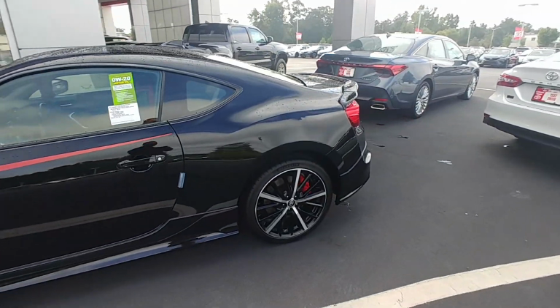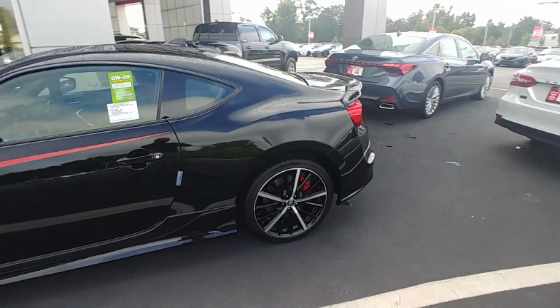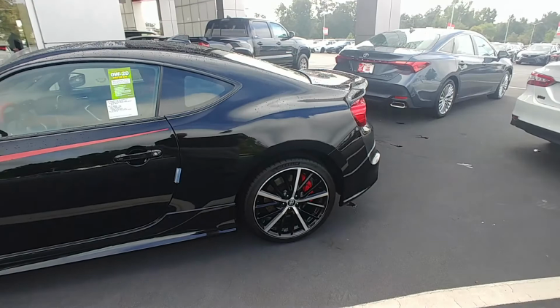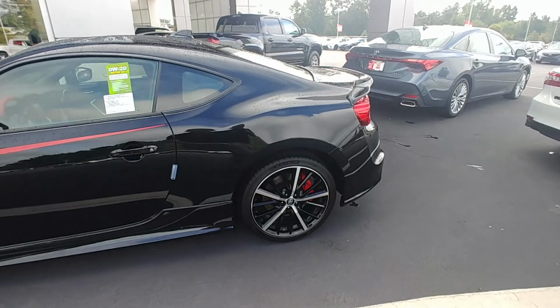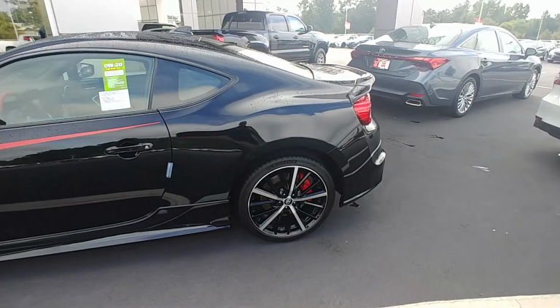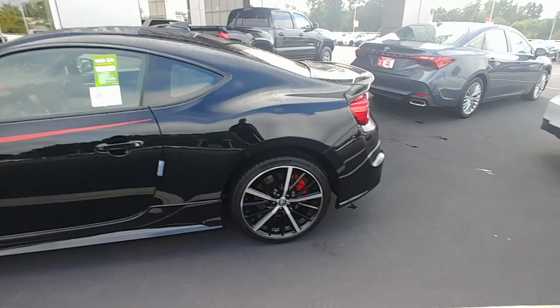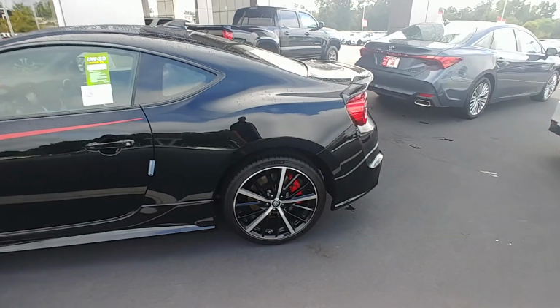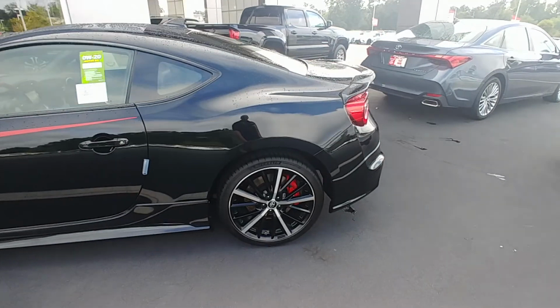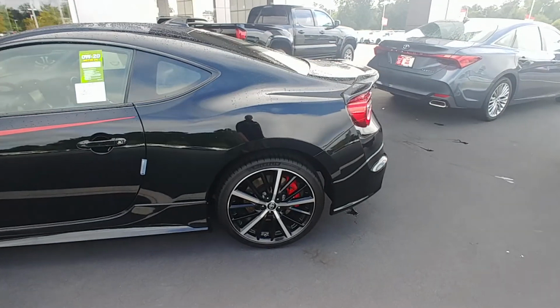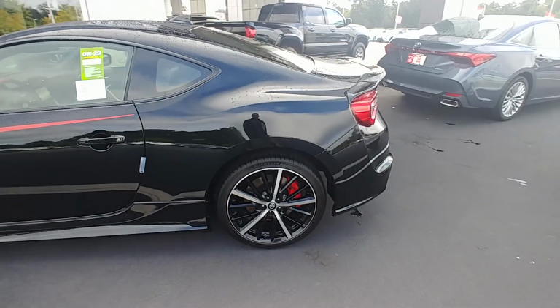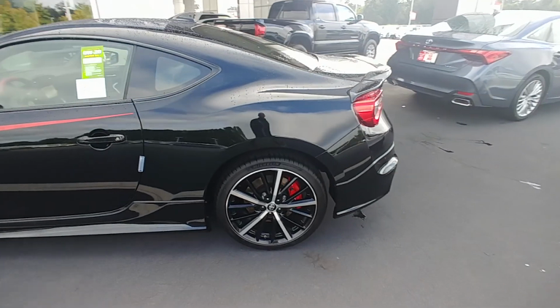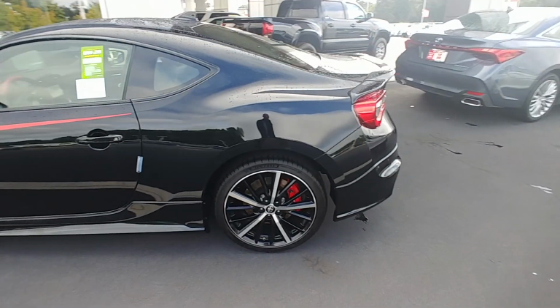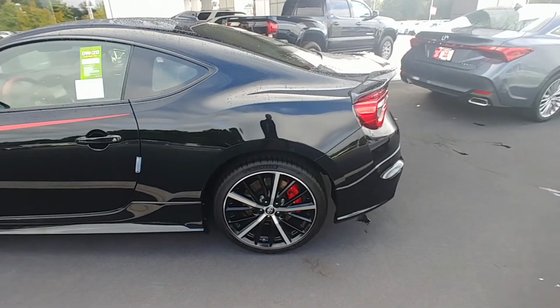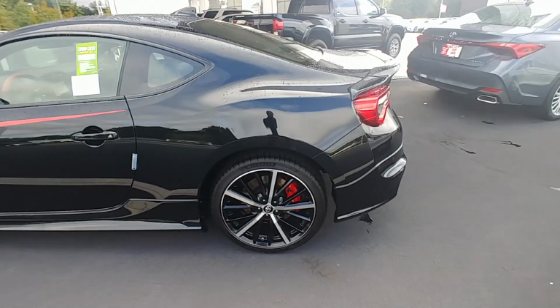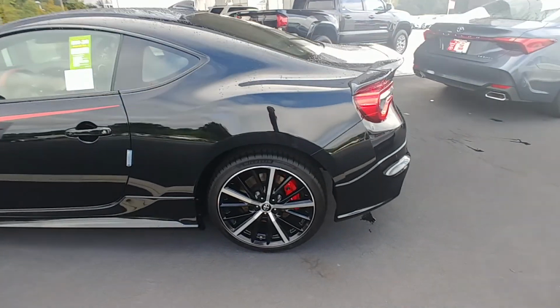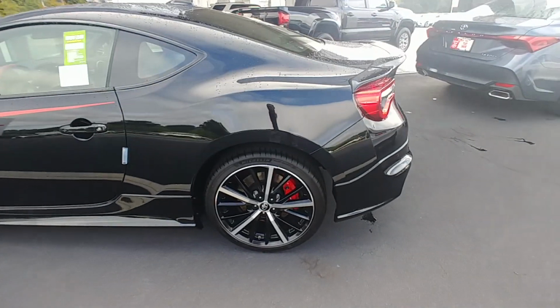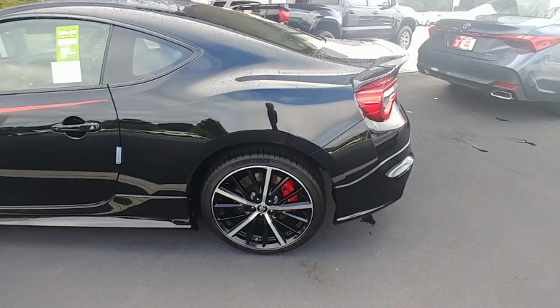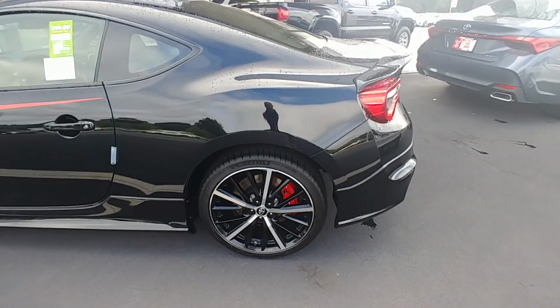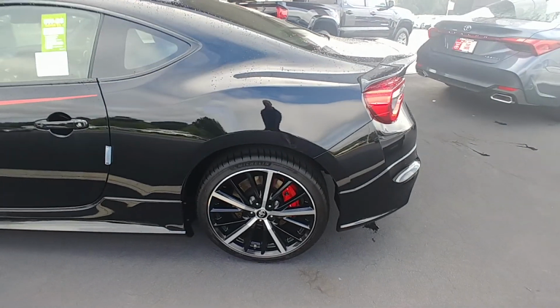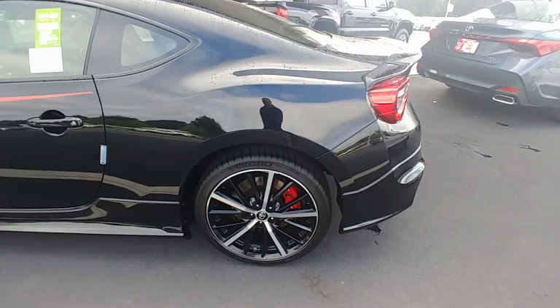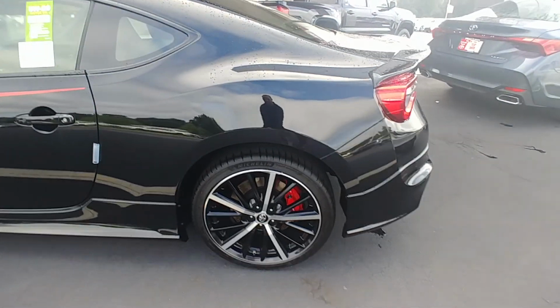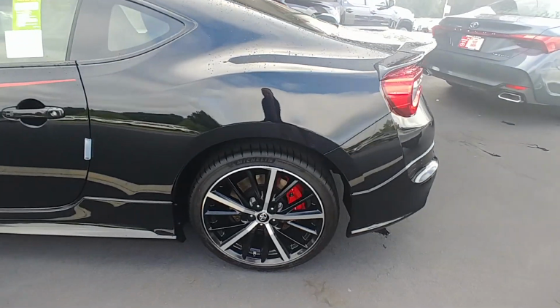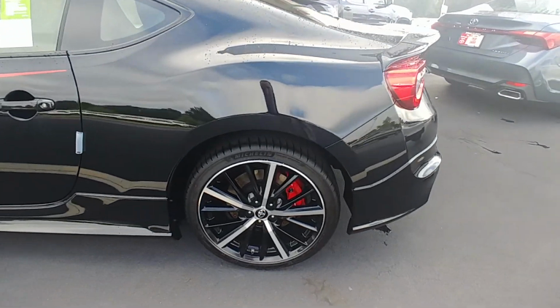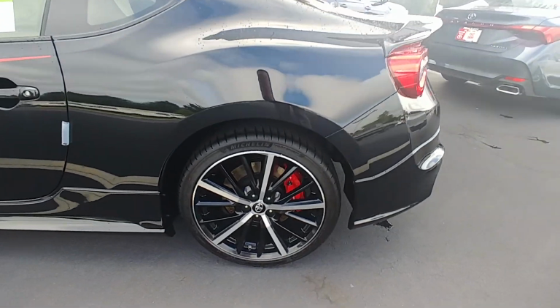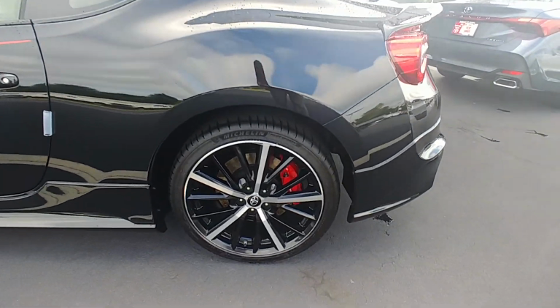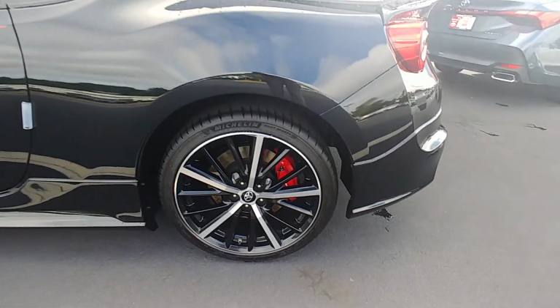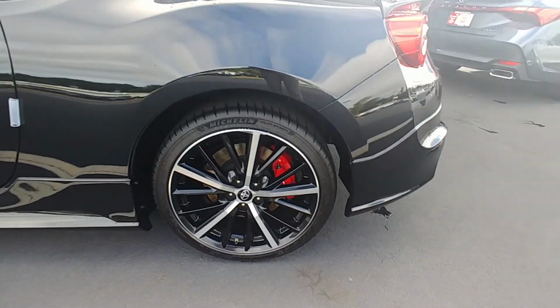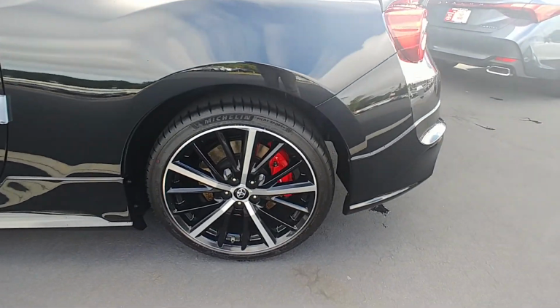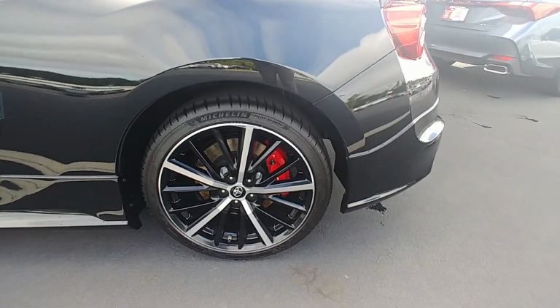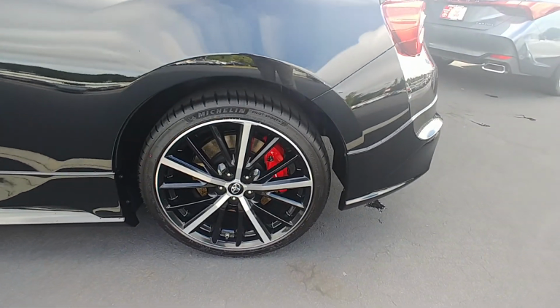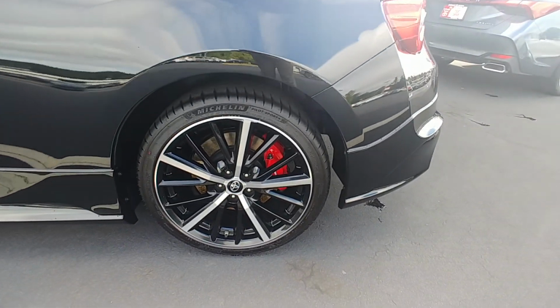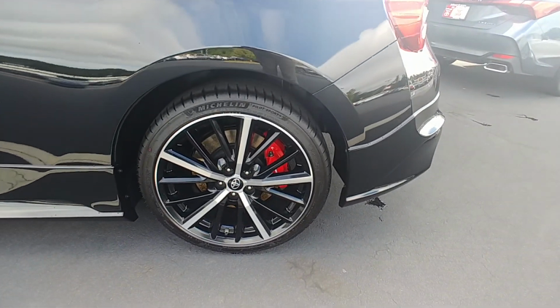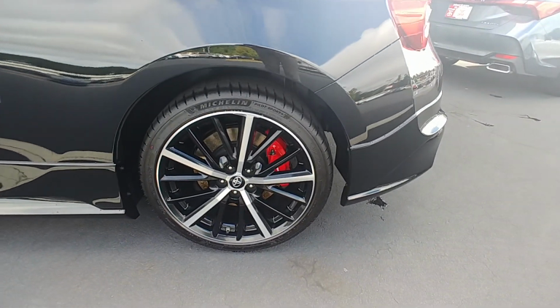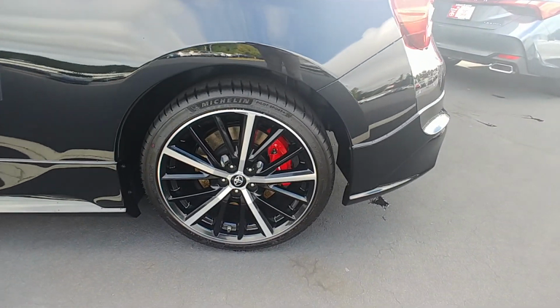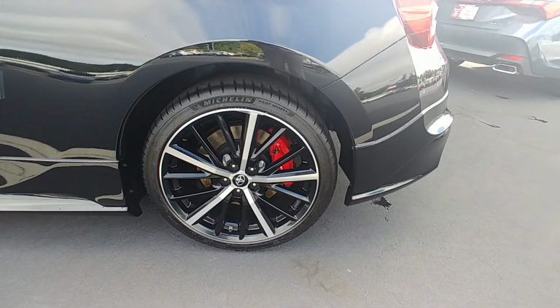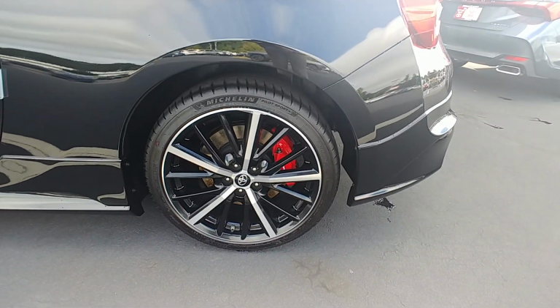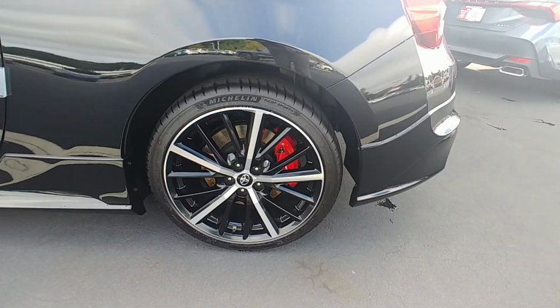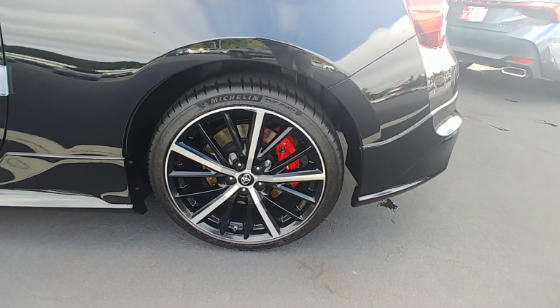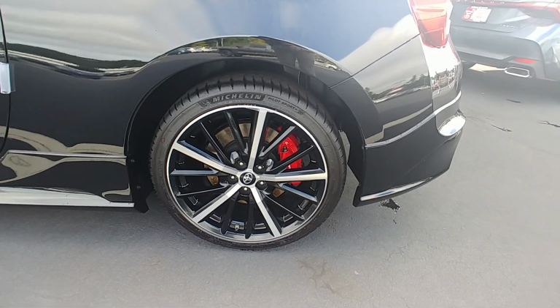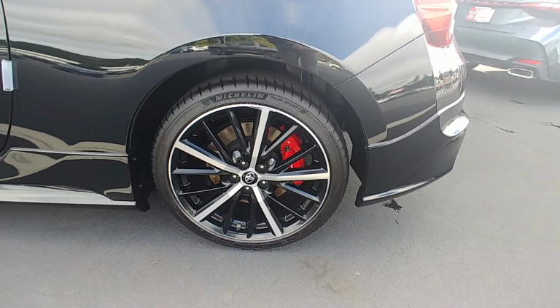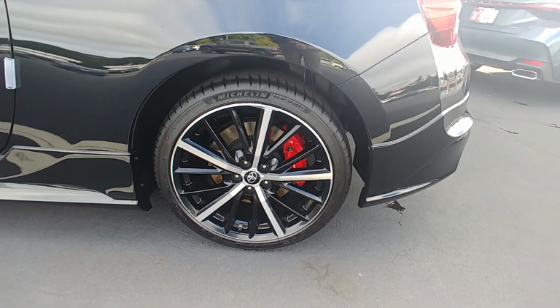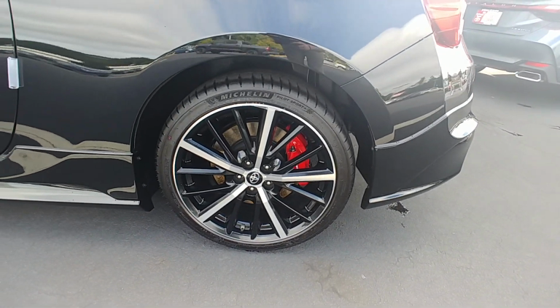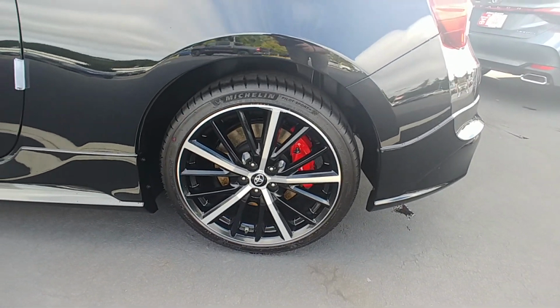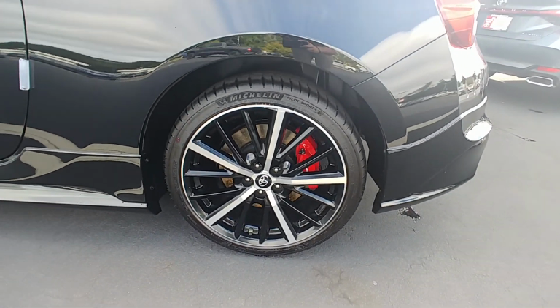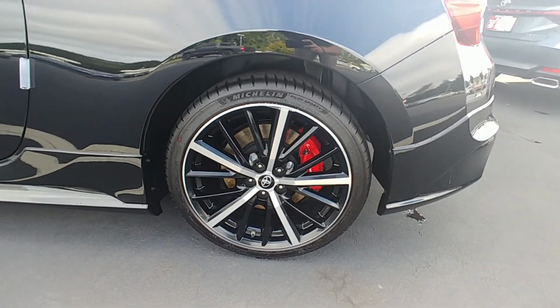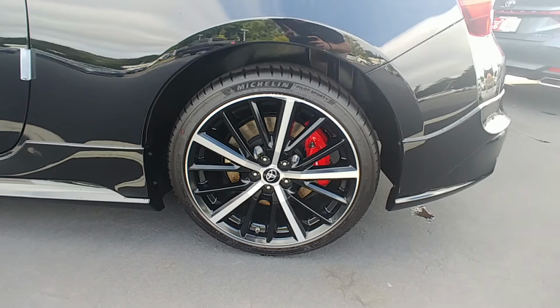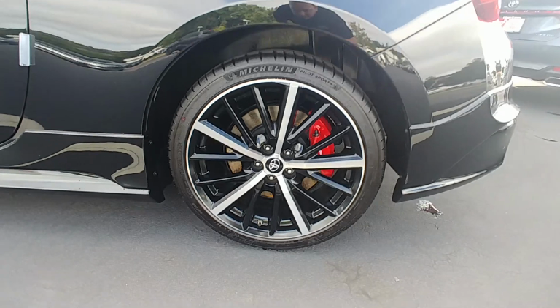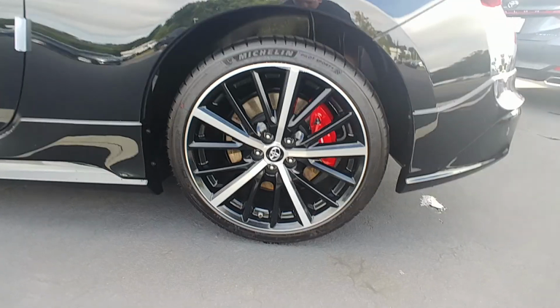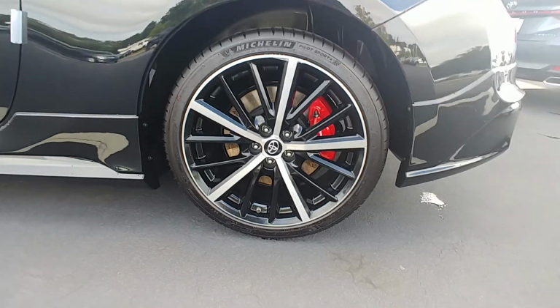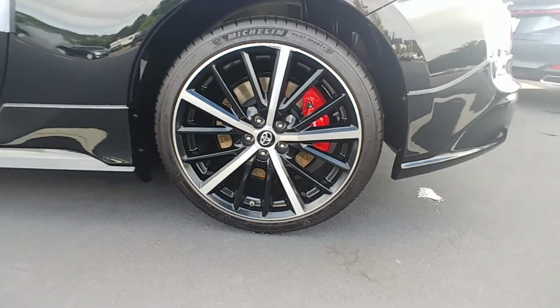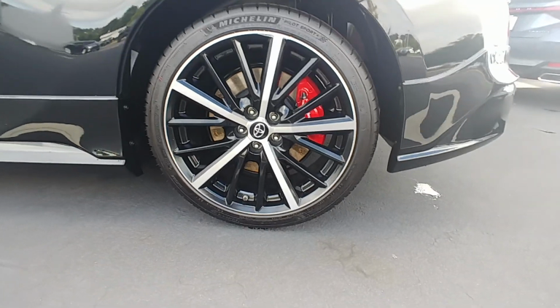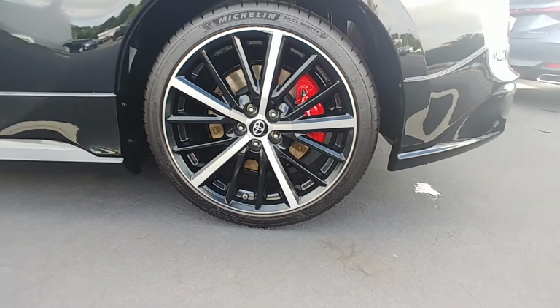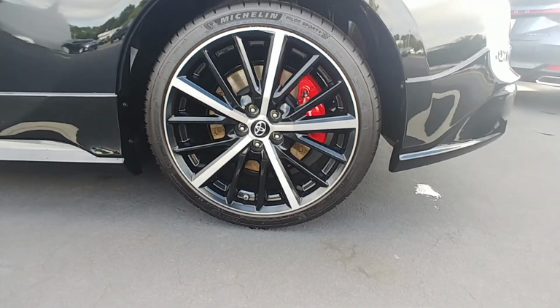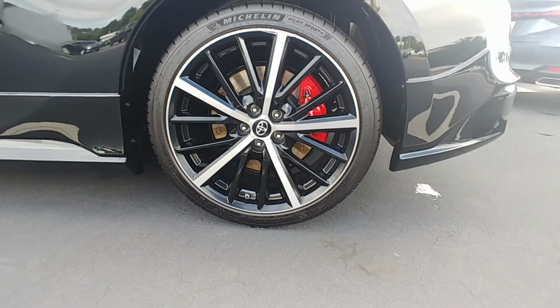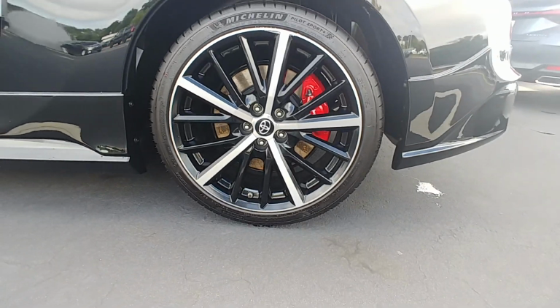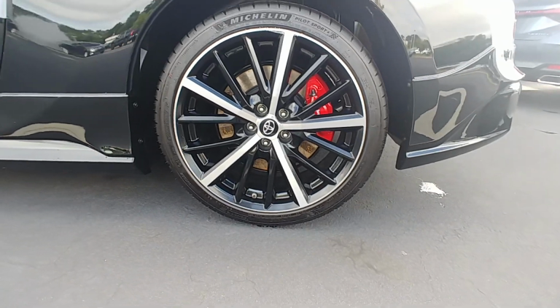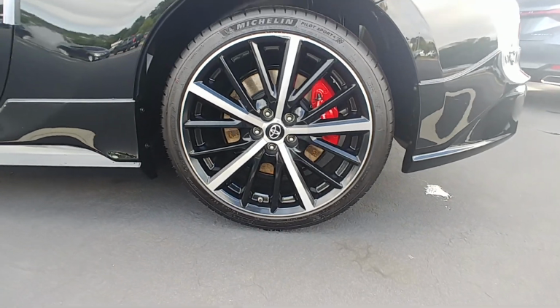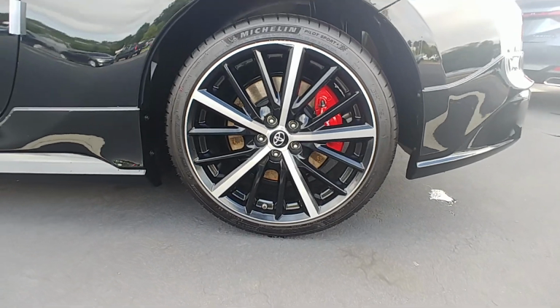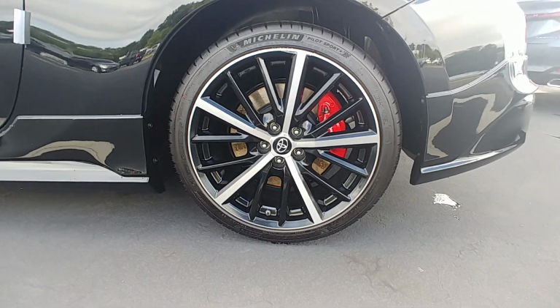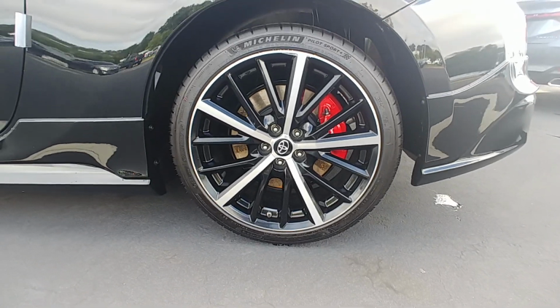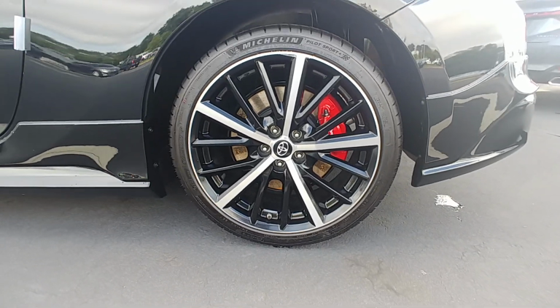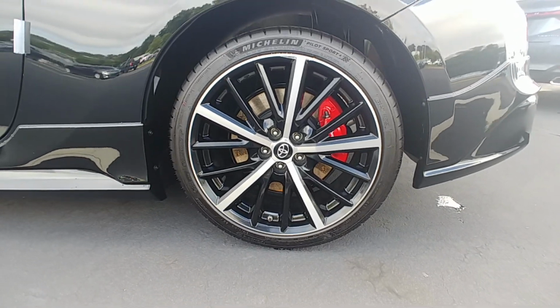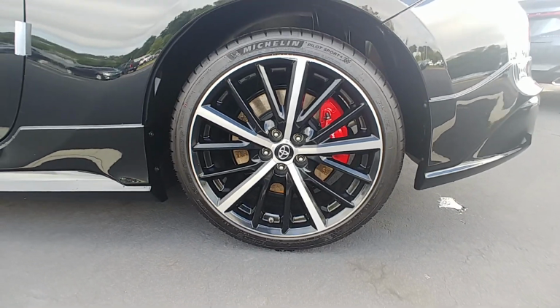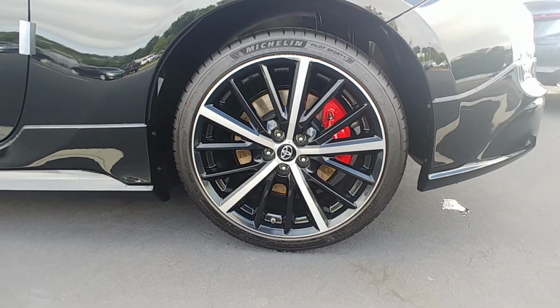It has Michelin Pilot Sport tires, standard Brembo brakes on the TRD Sport edition, and 18-inch wheels.